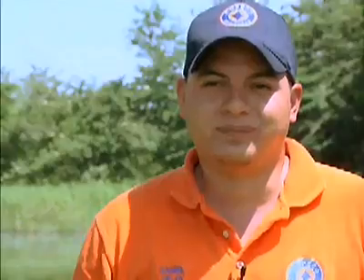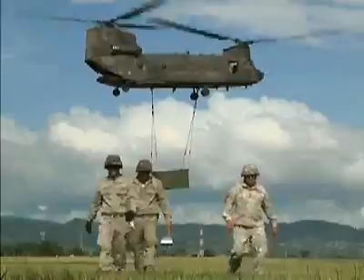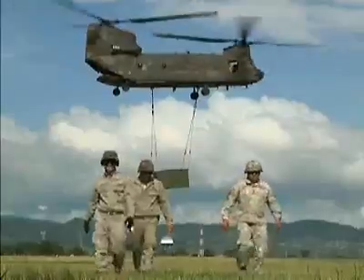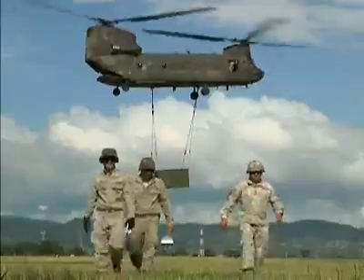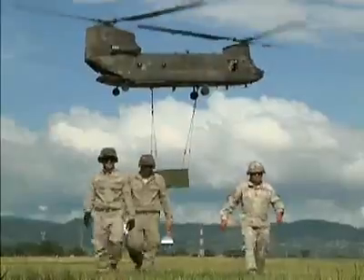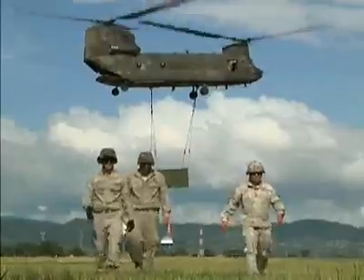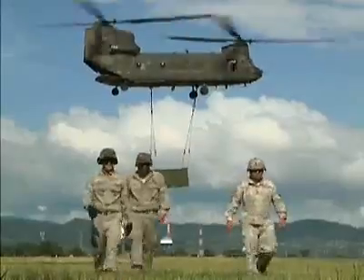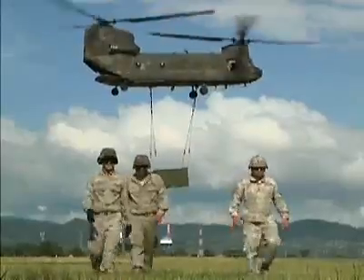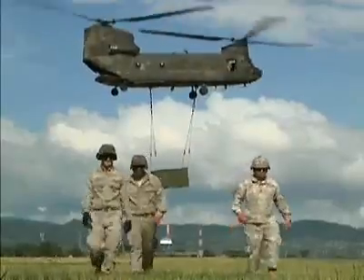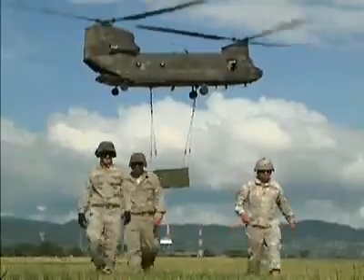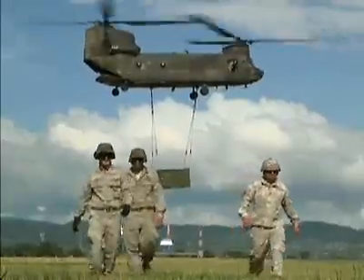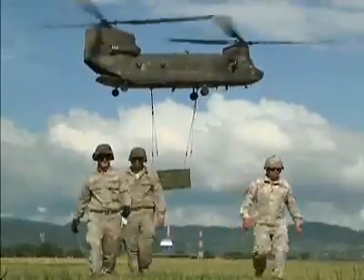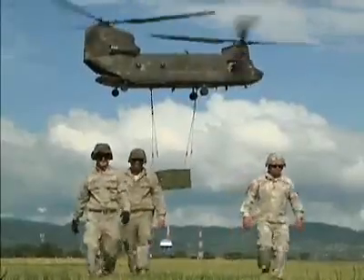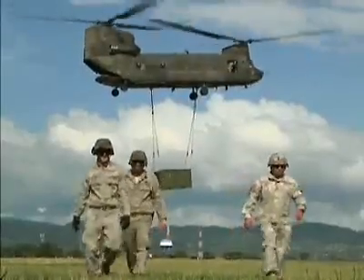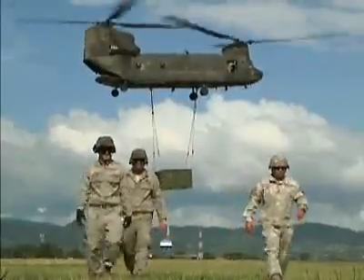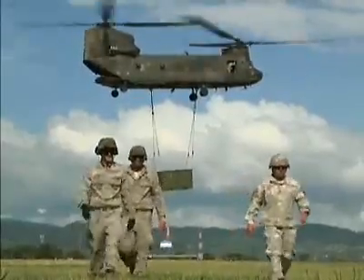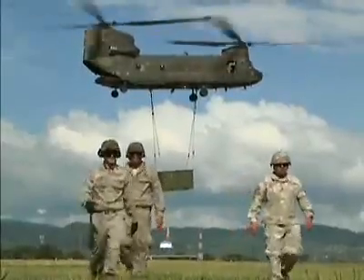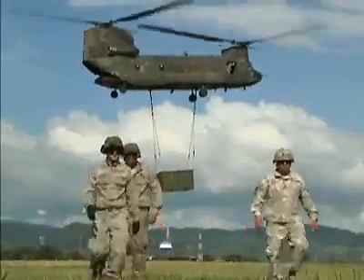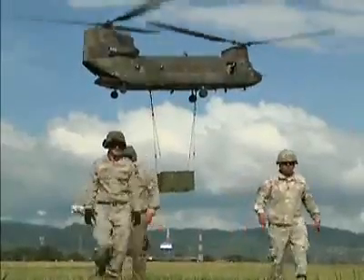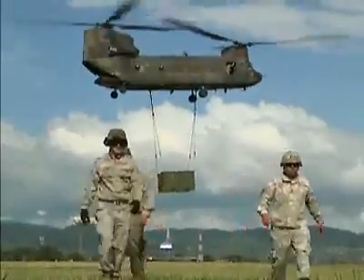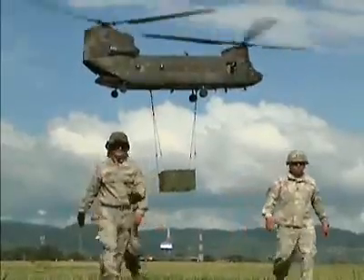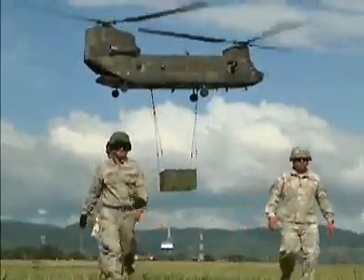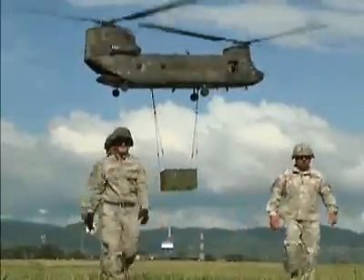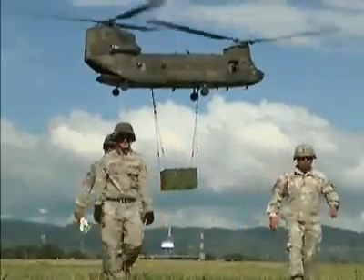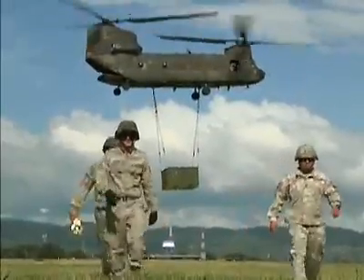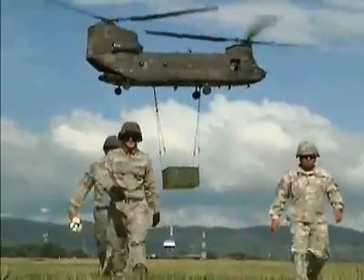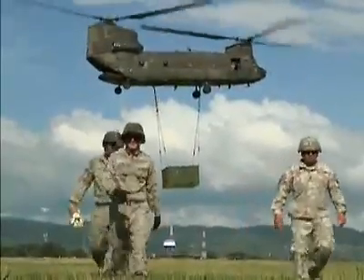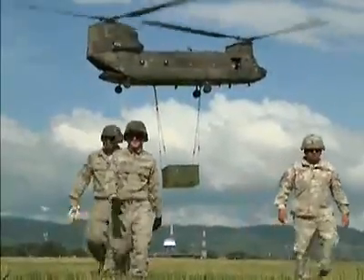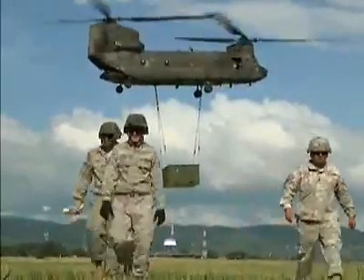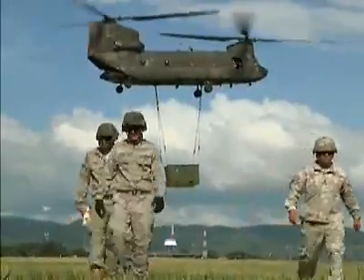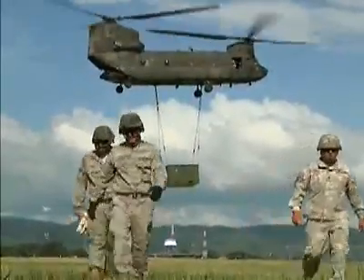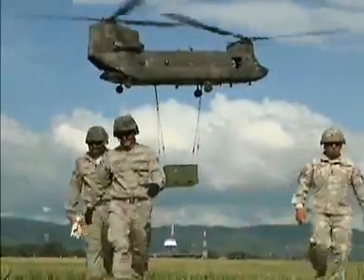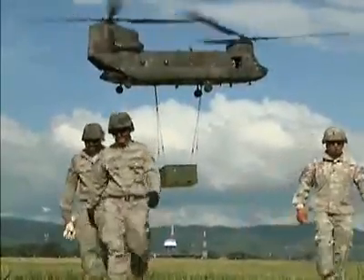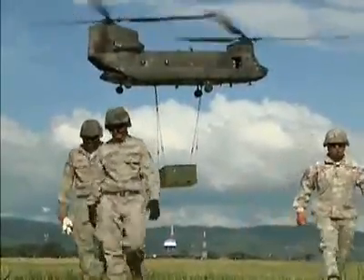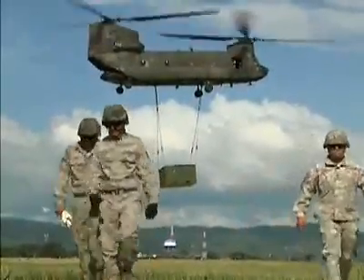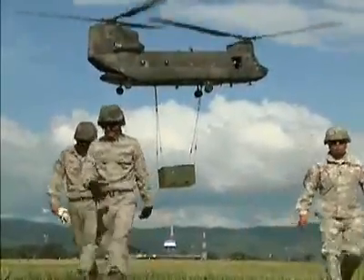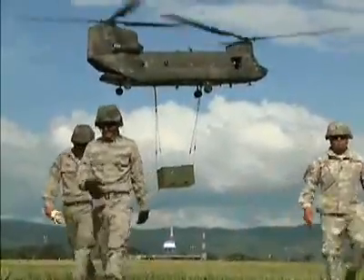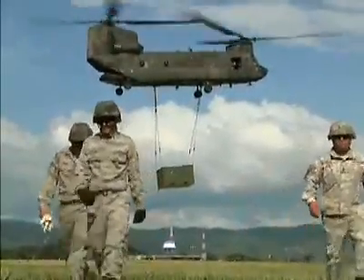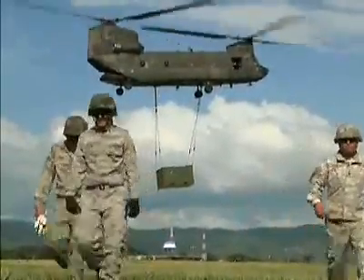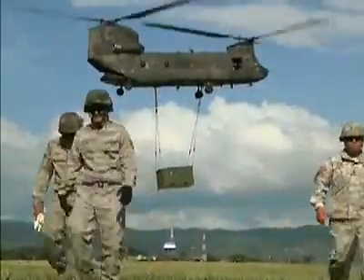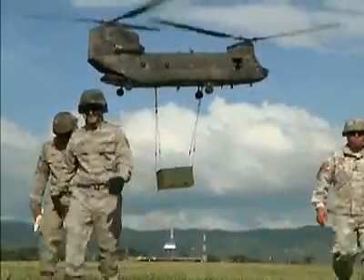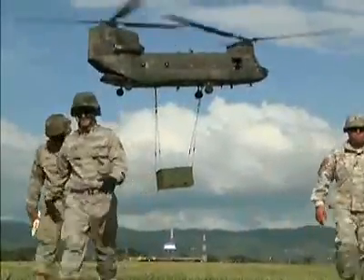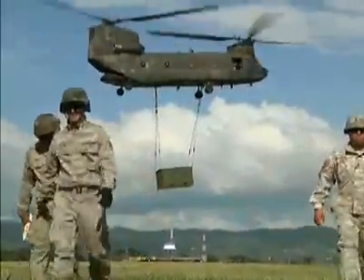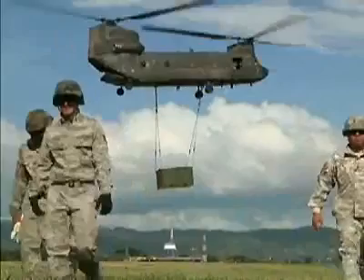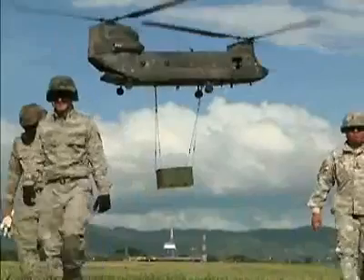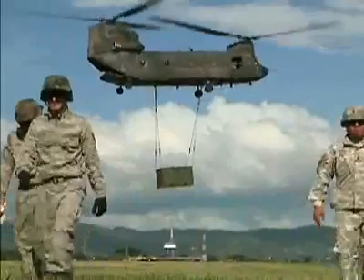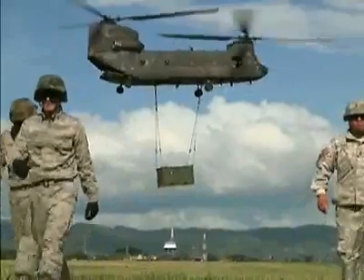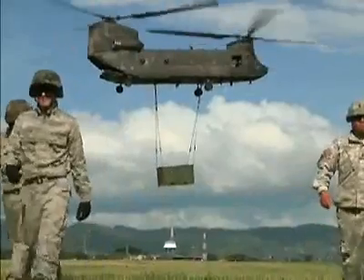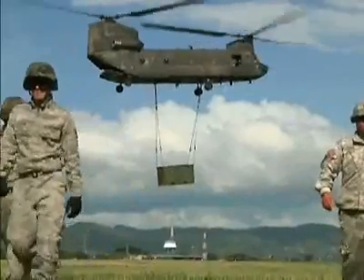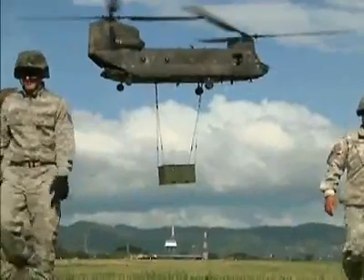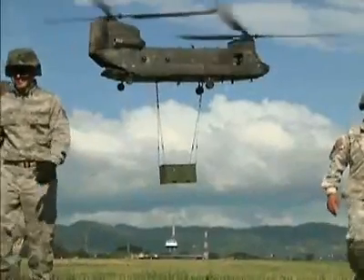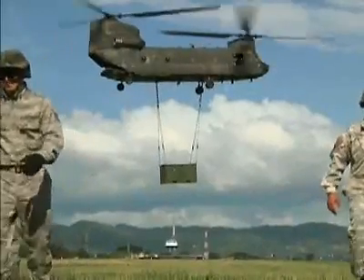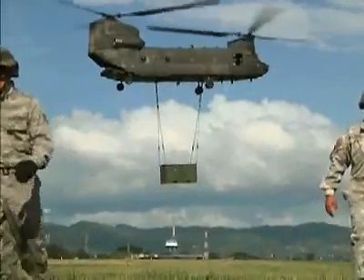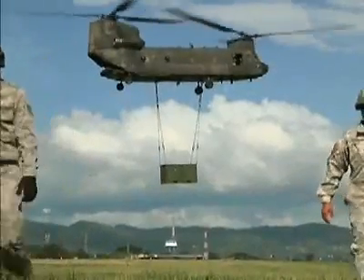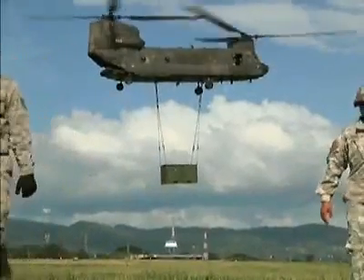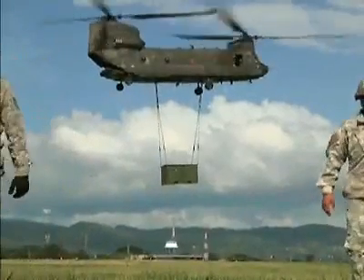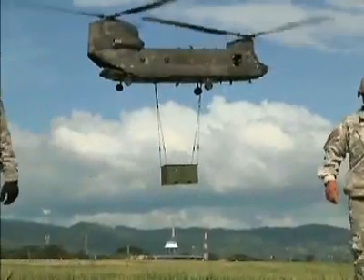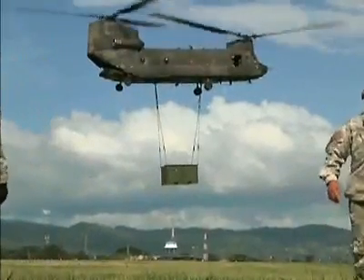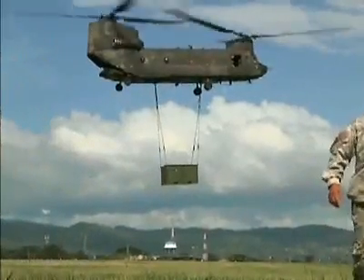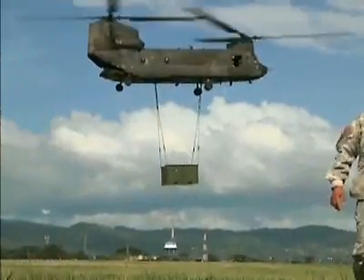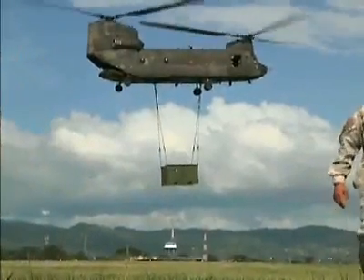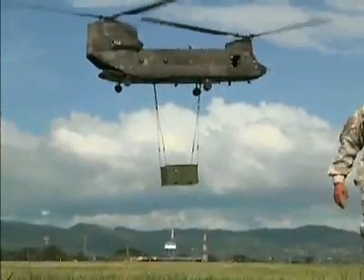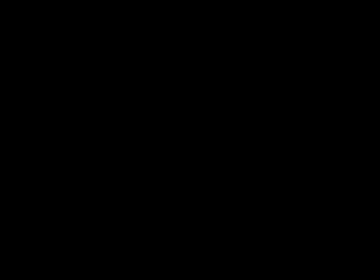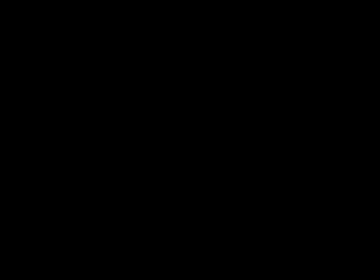Reporting from Sotocano Air Base, Honduras, I'm Army Sergeant Chad Guthrie.